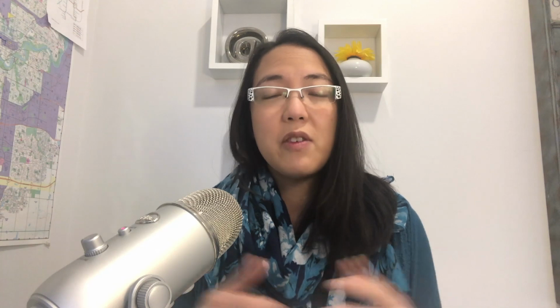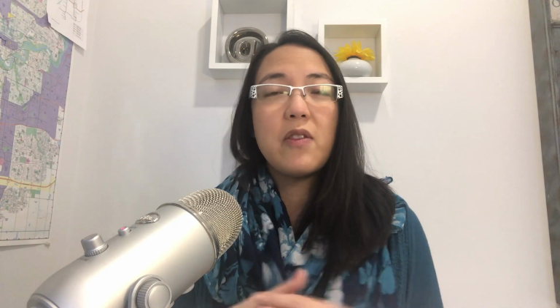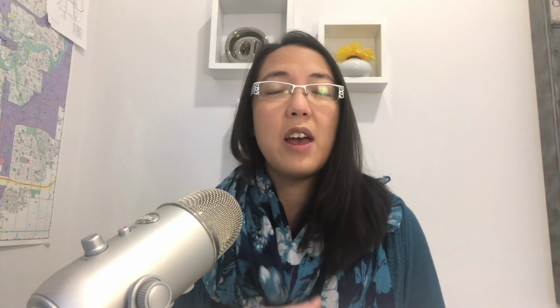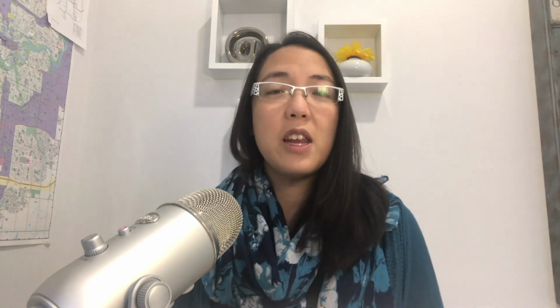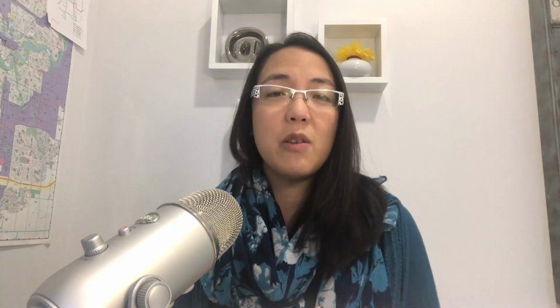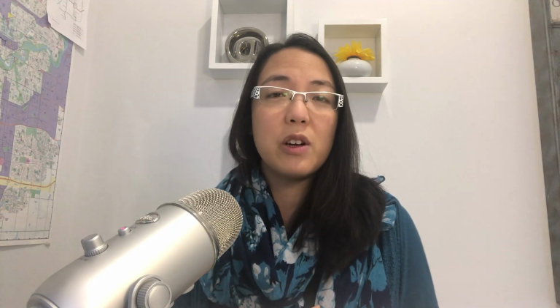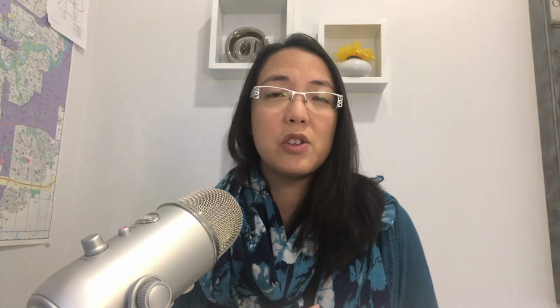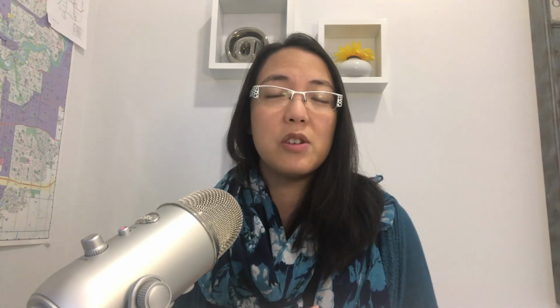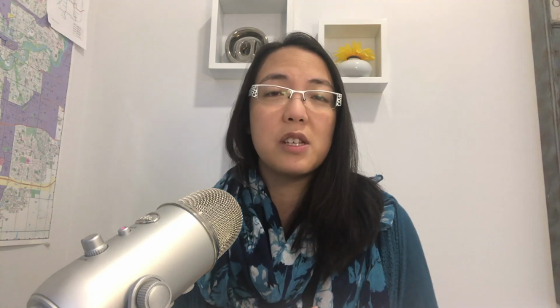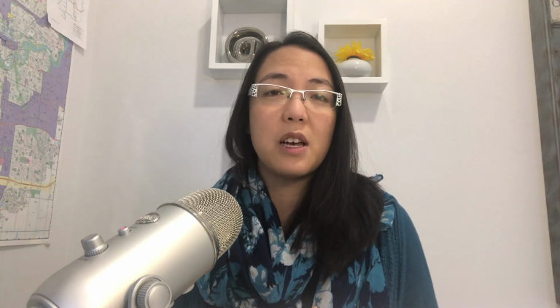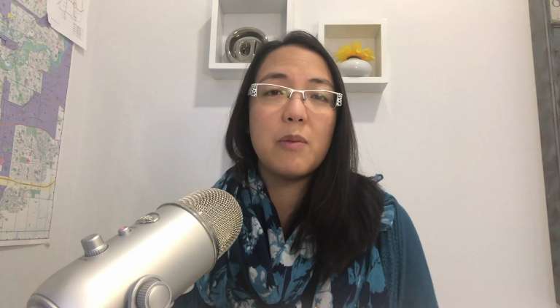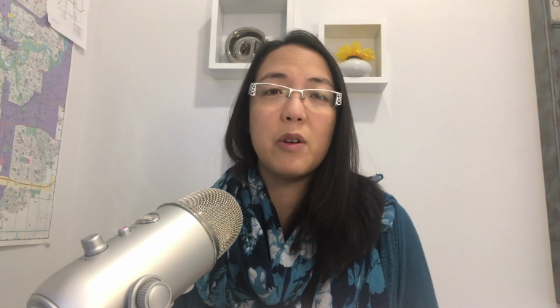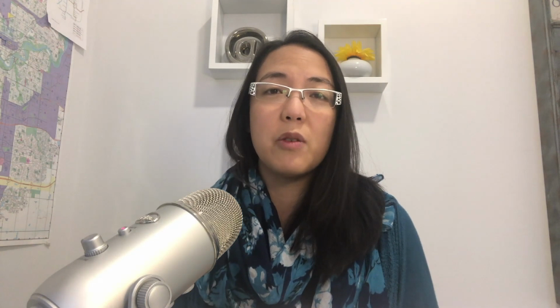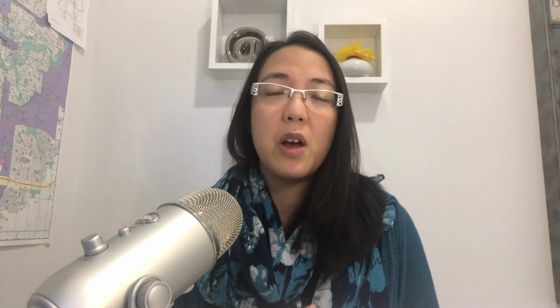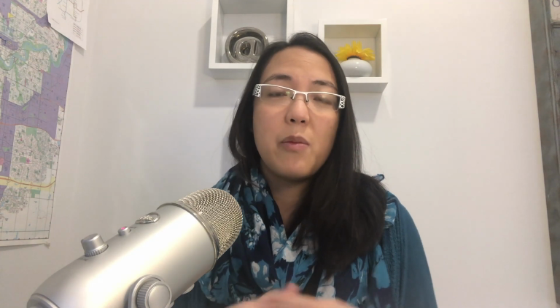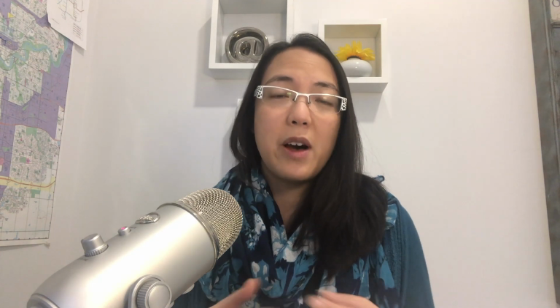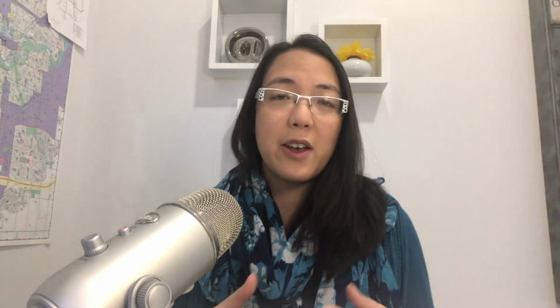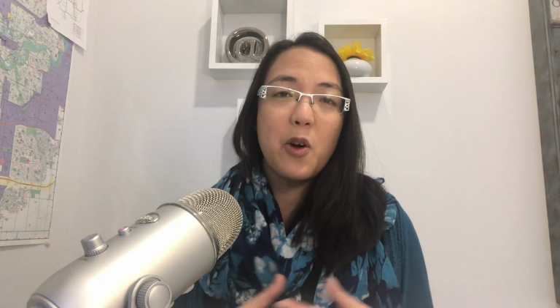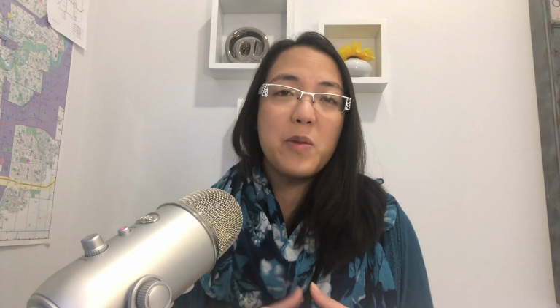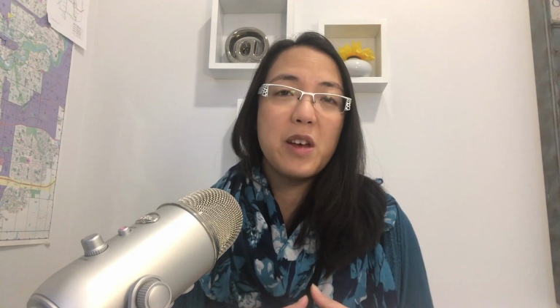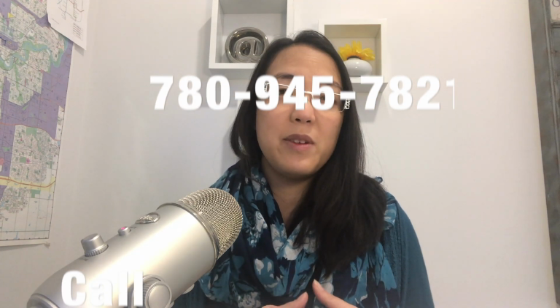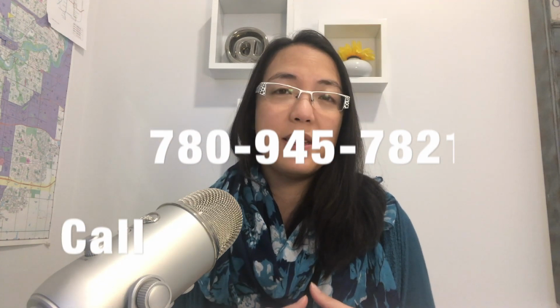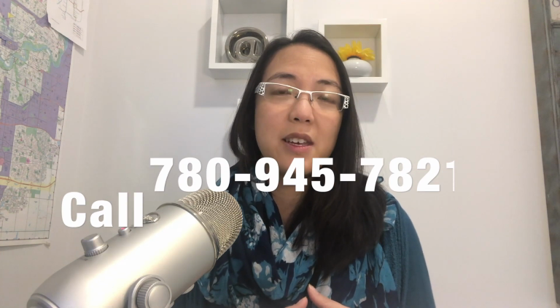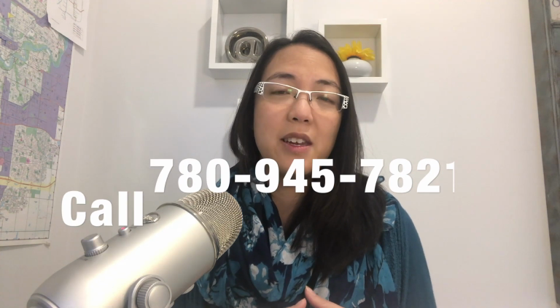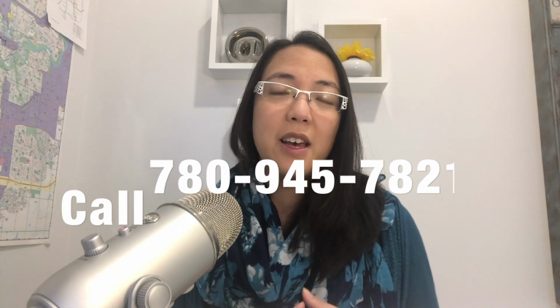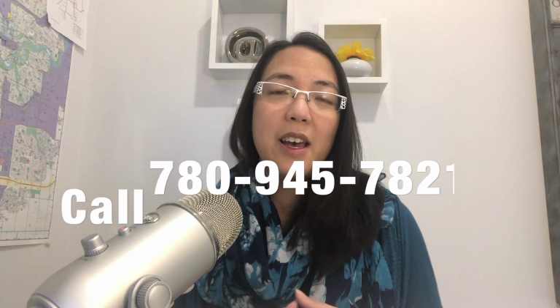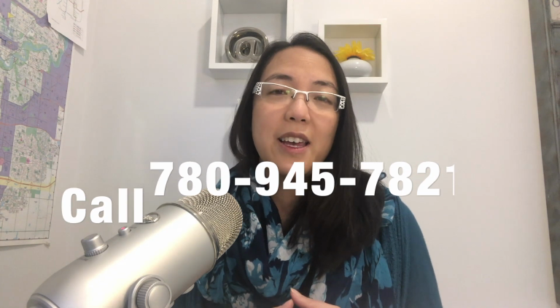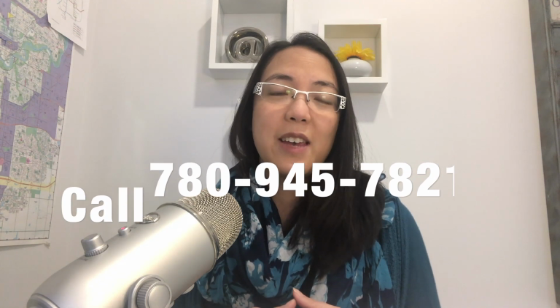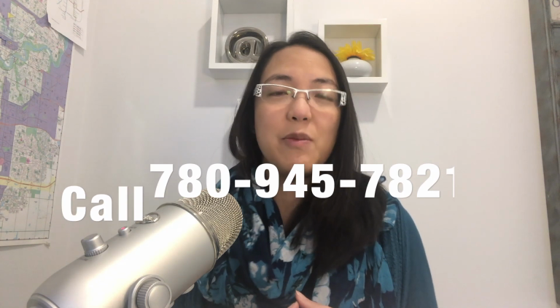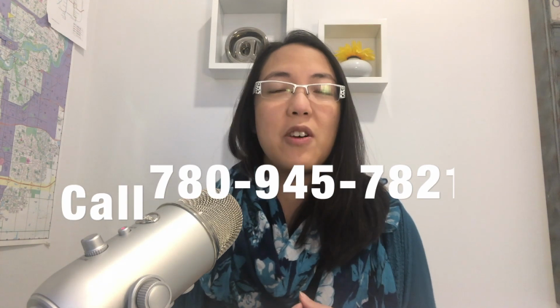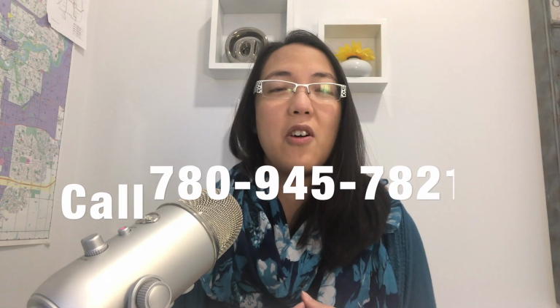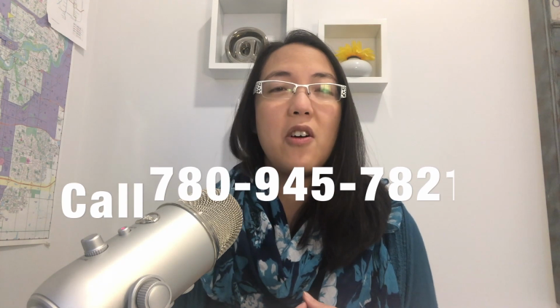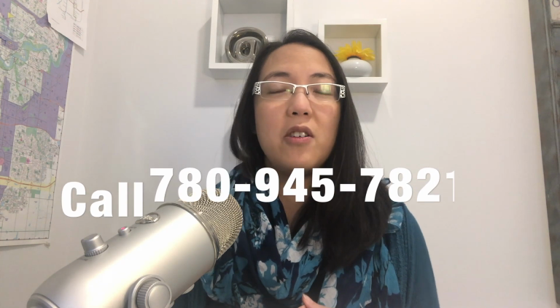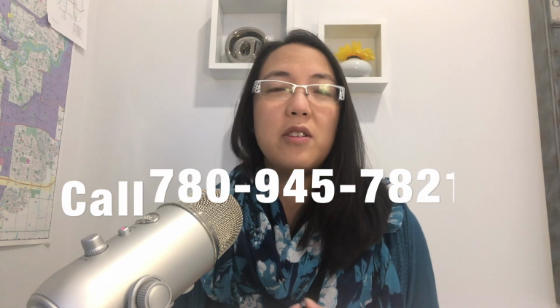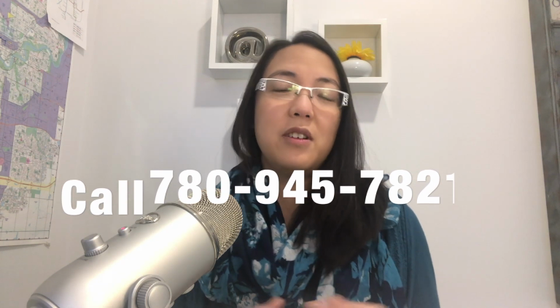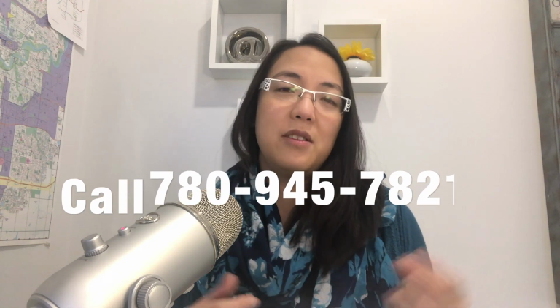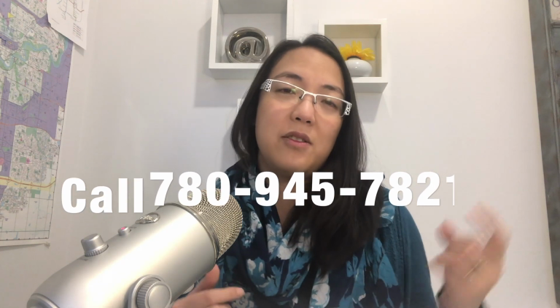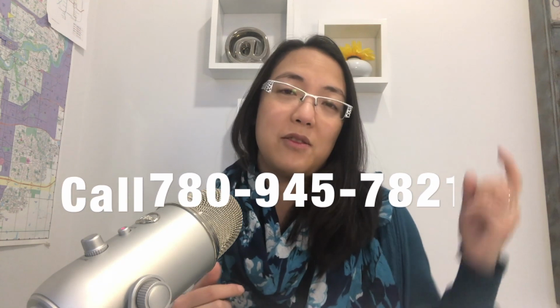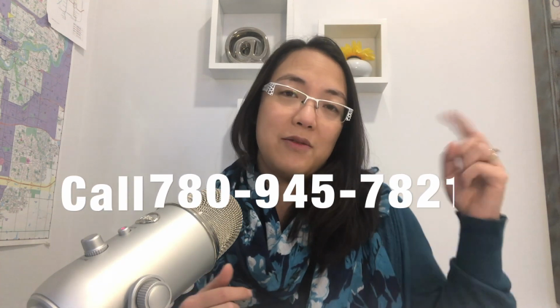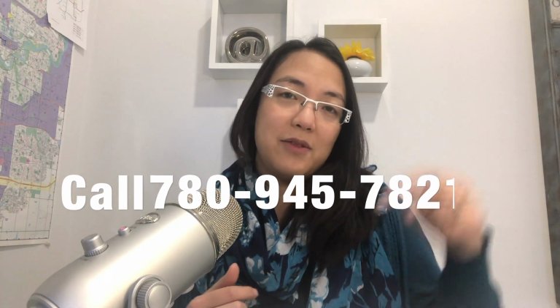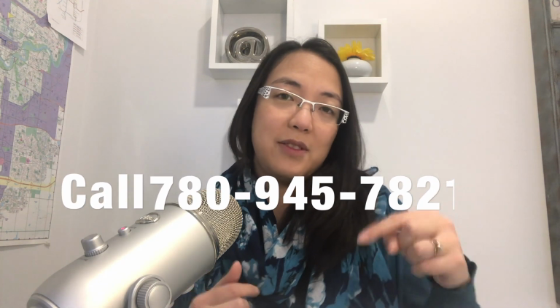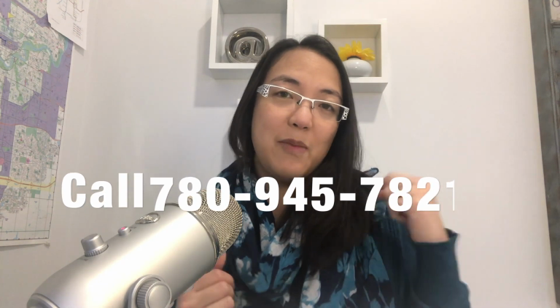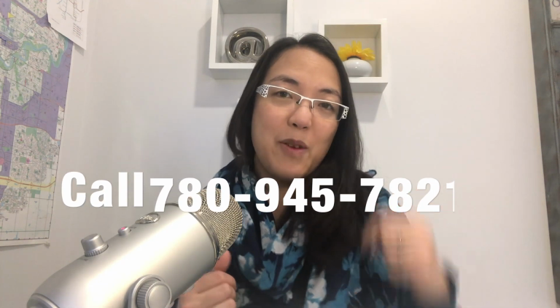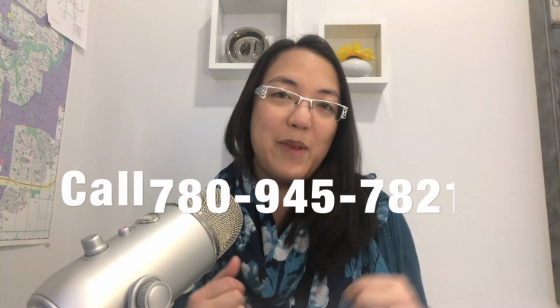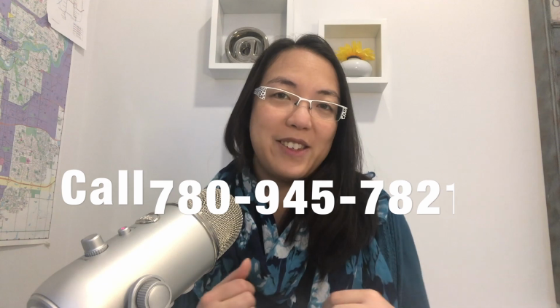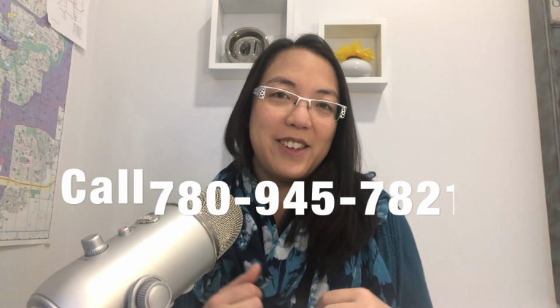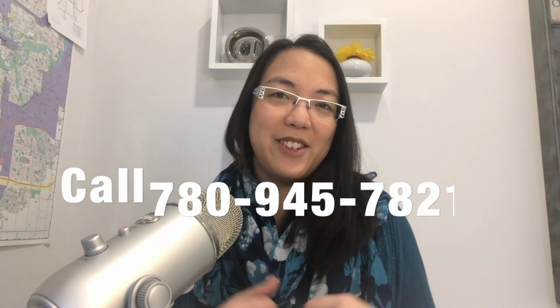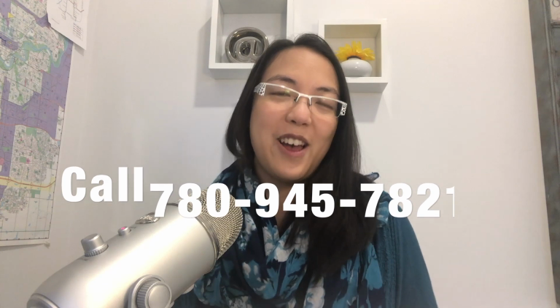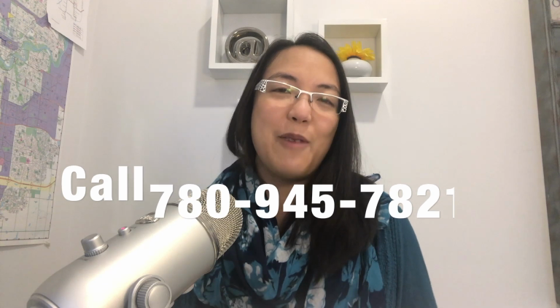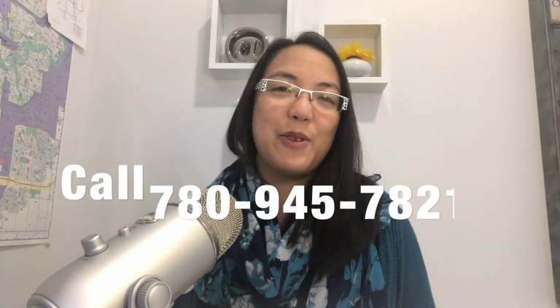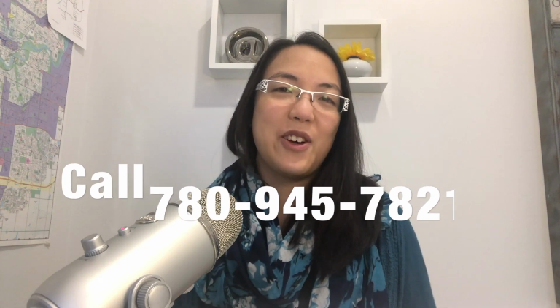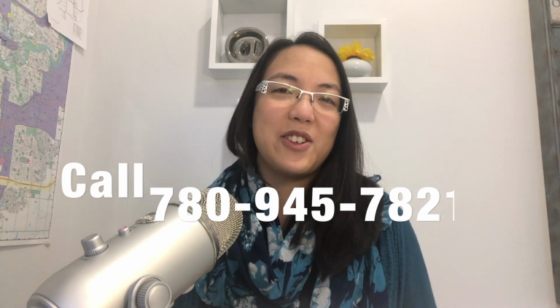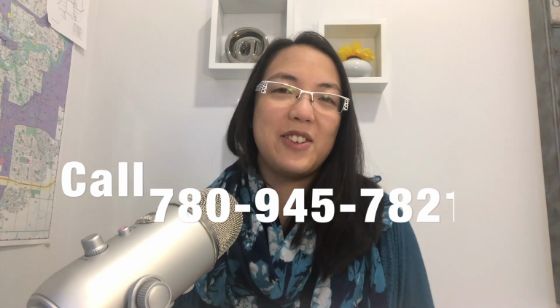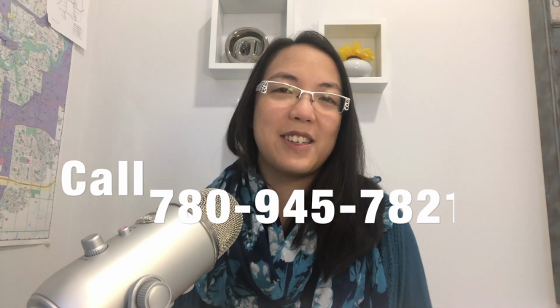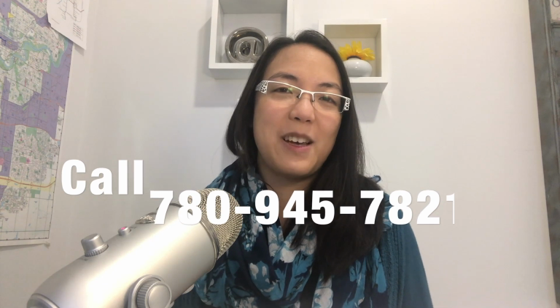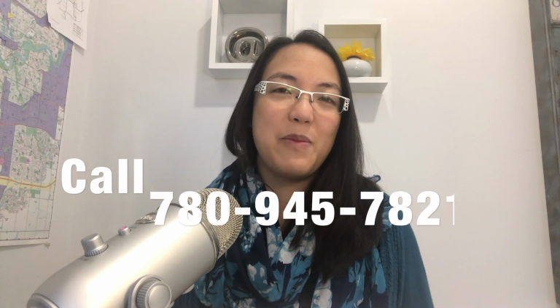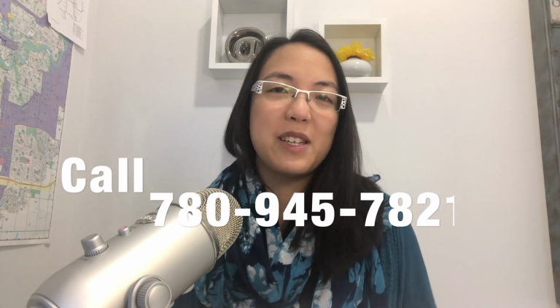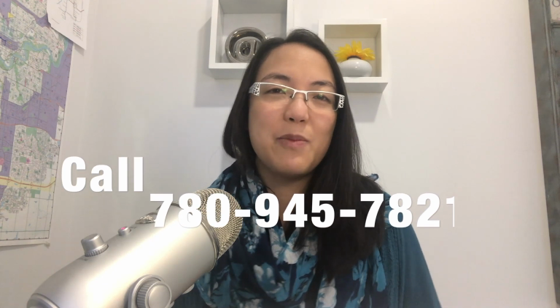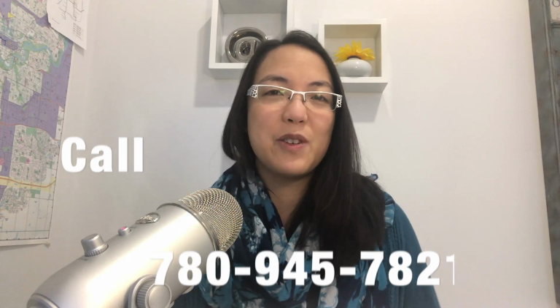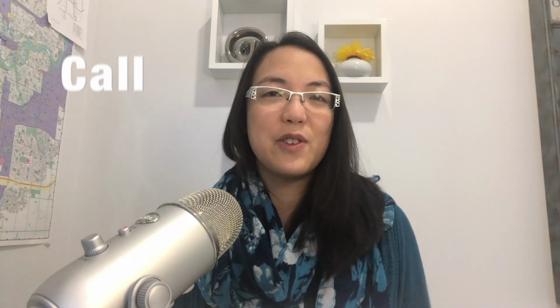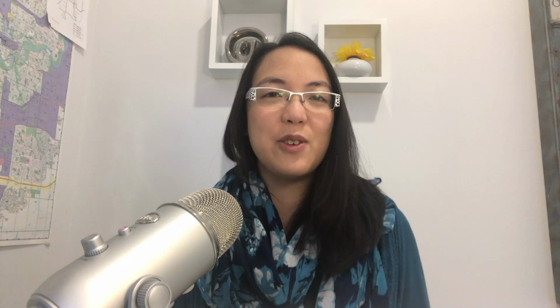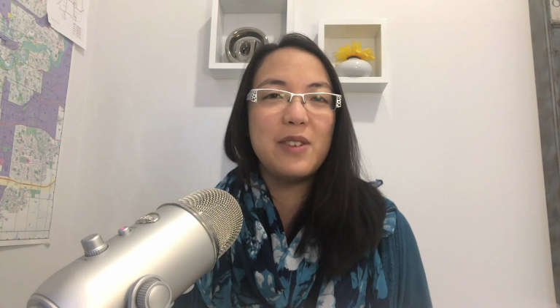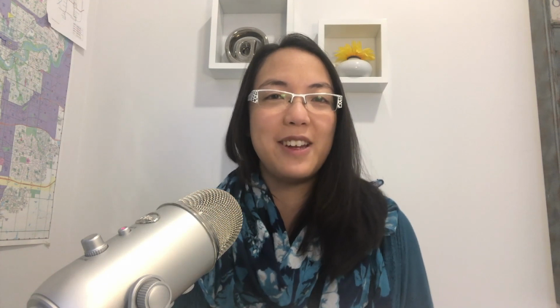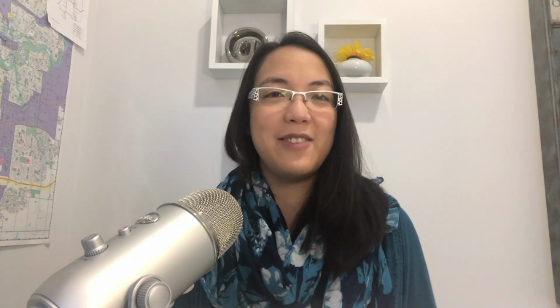If you have any questions about buying a home in Edmonton, give me a call, send me a message, and we'll talk to you next time. Thanks so much for tuning in.